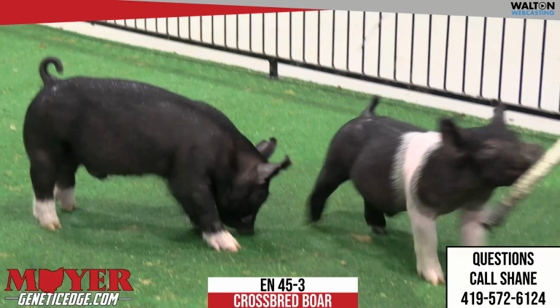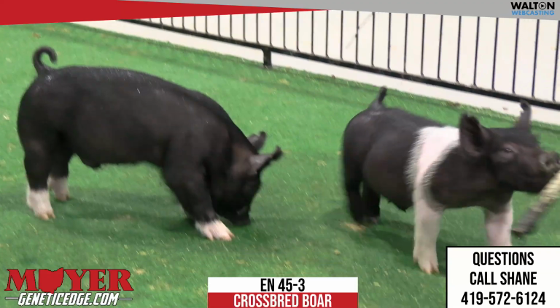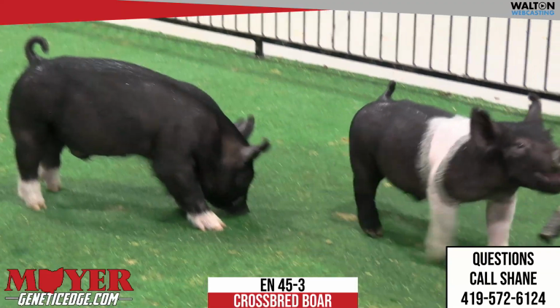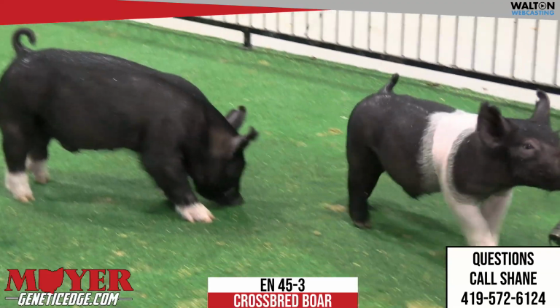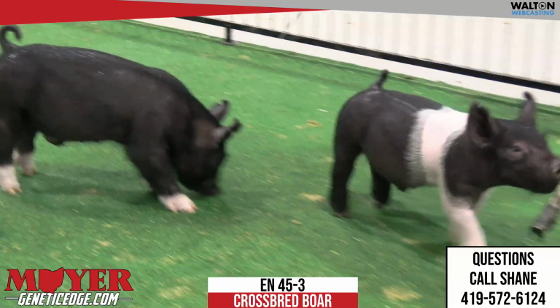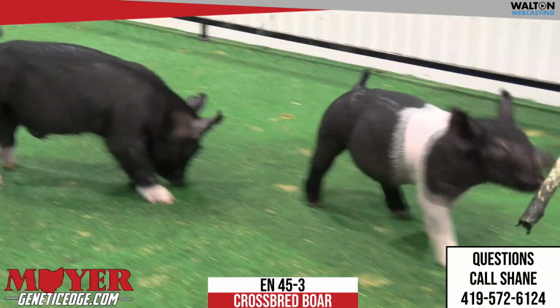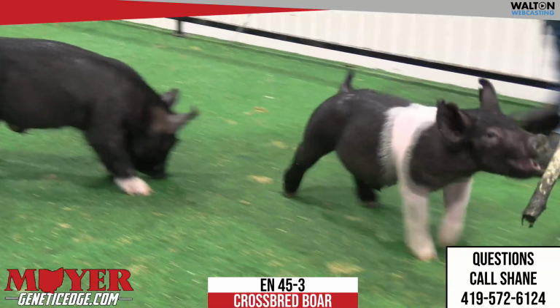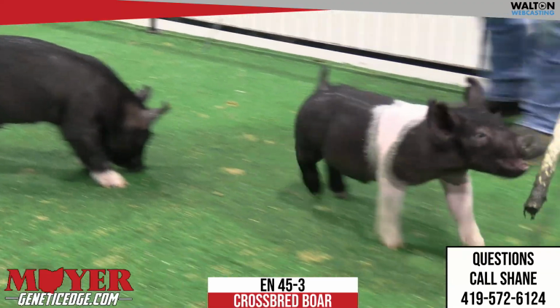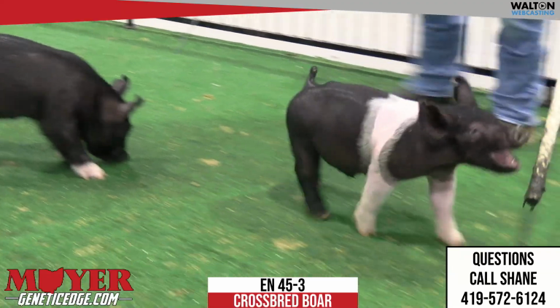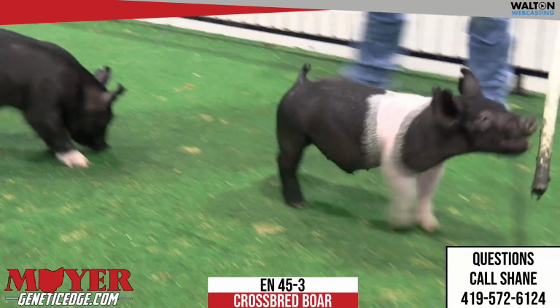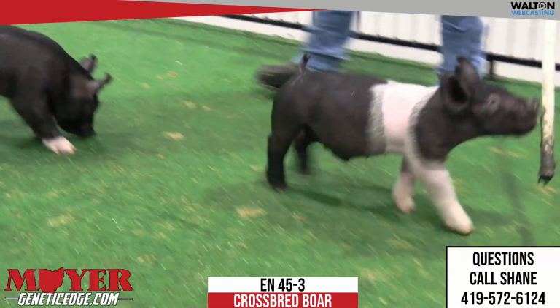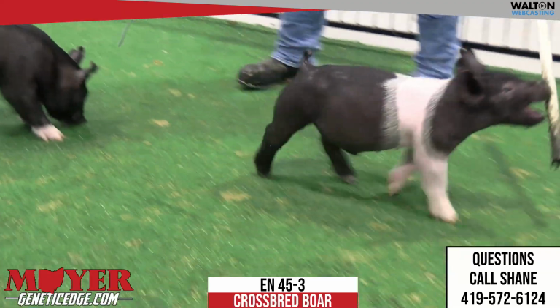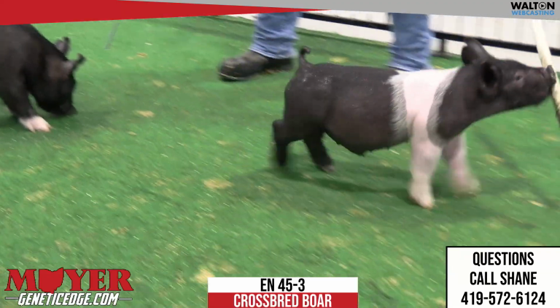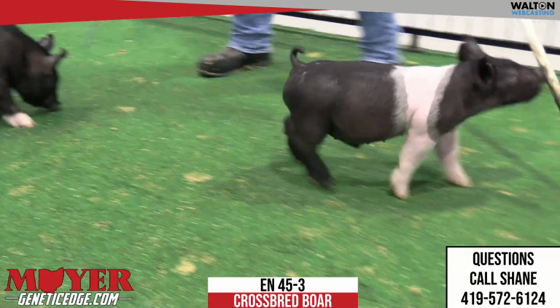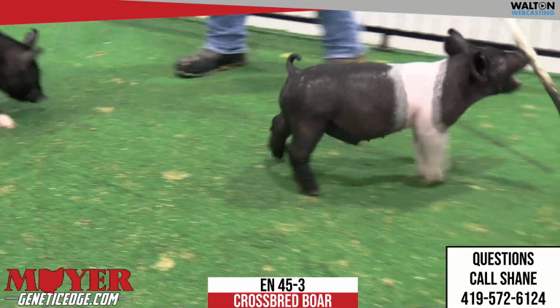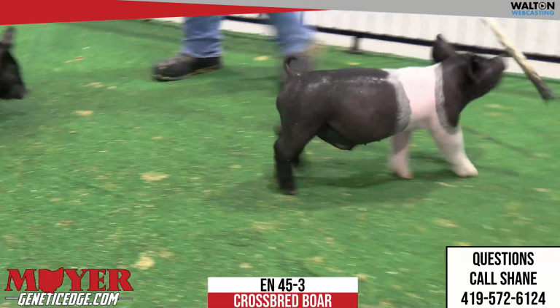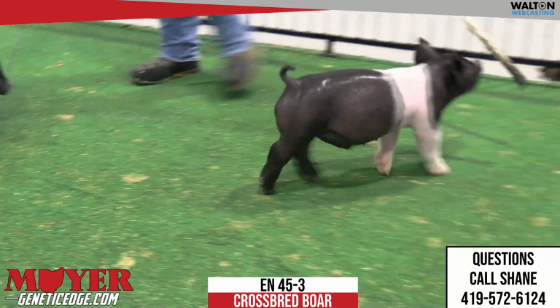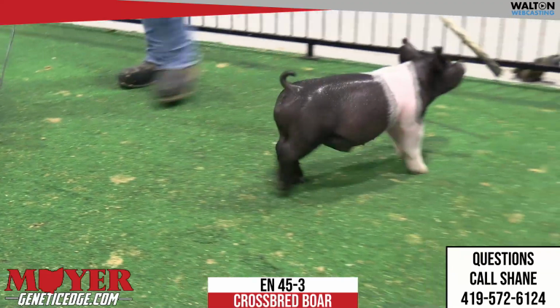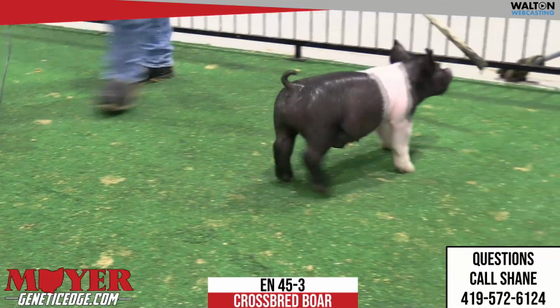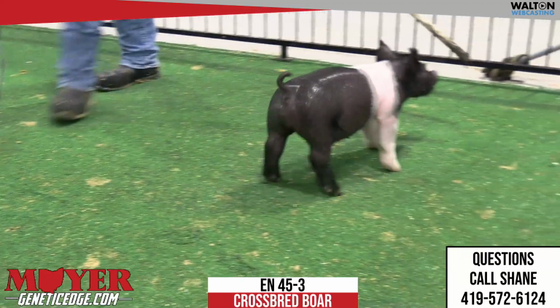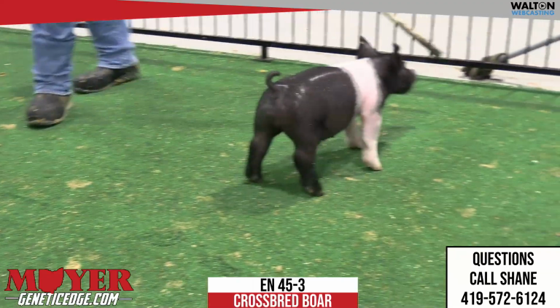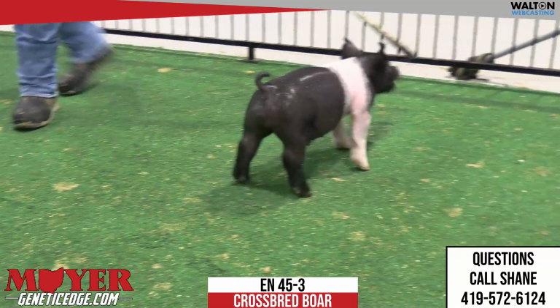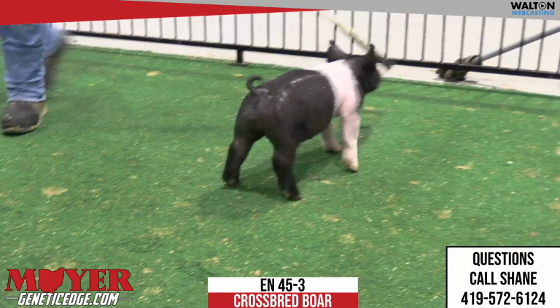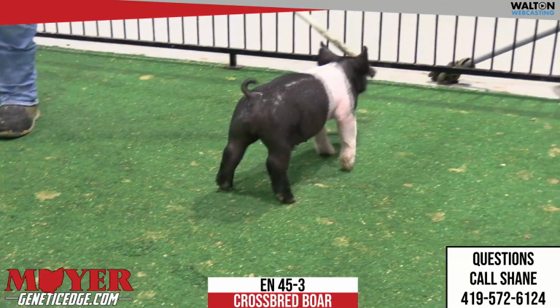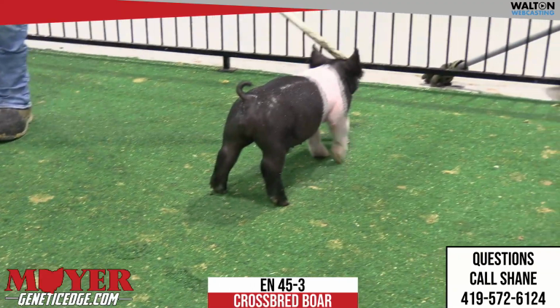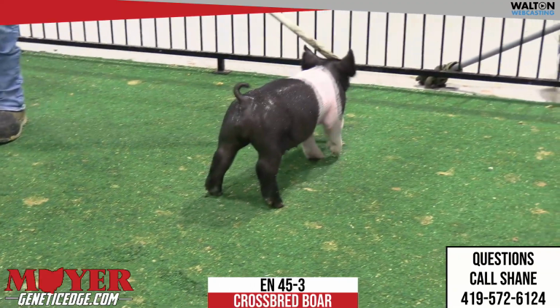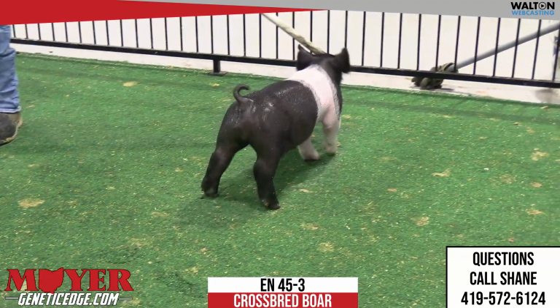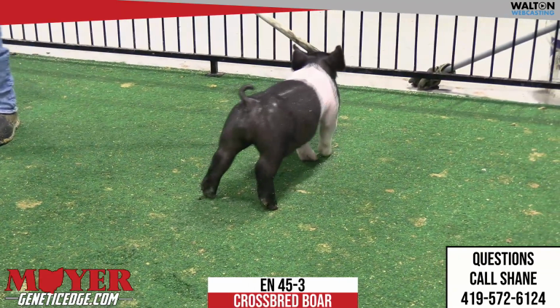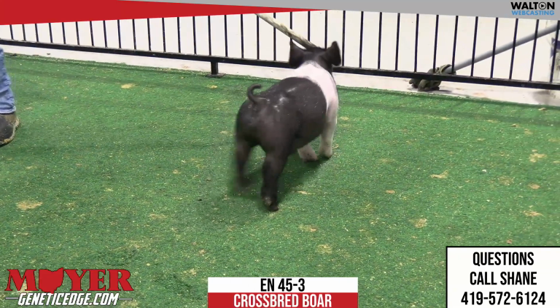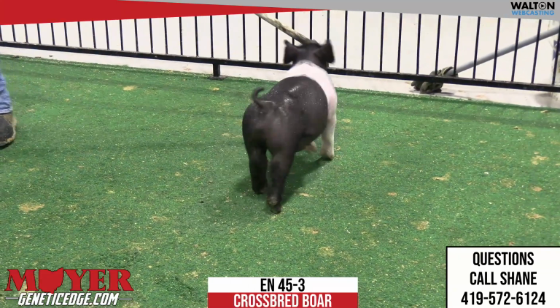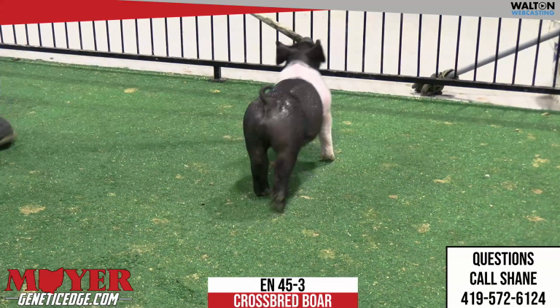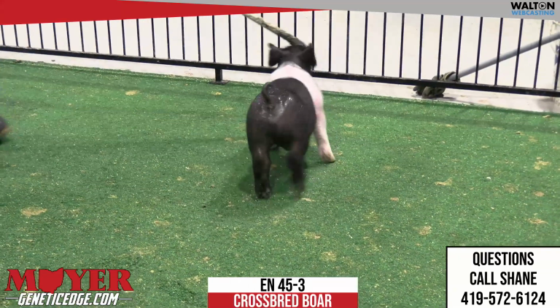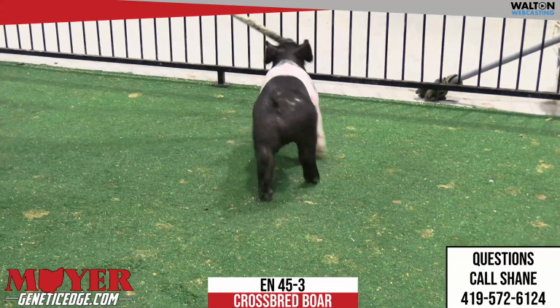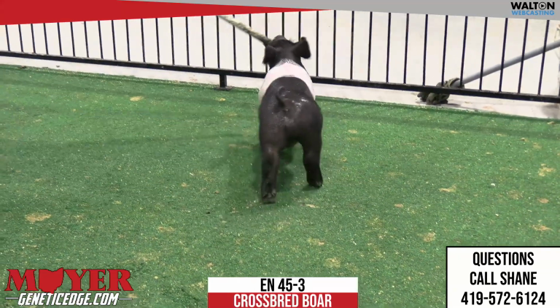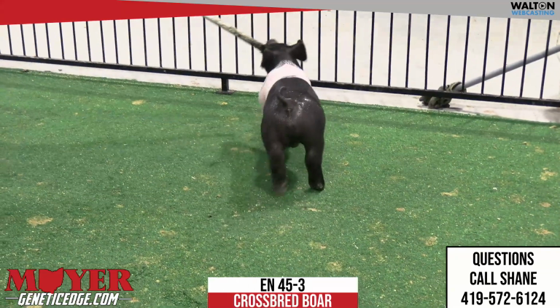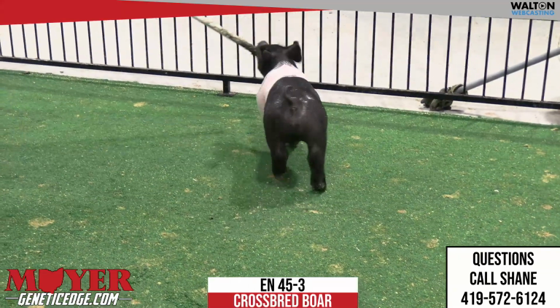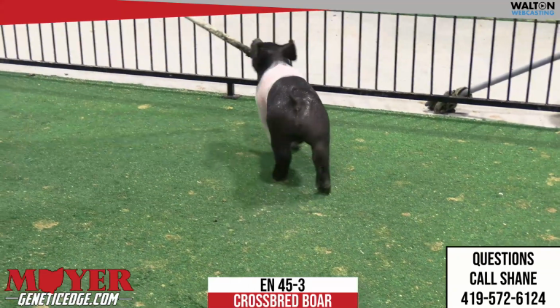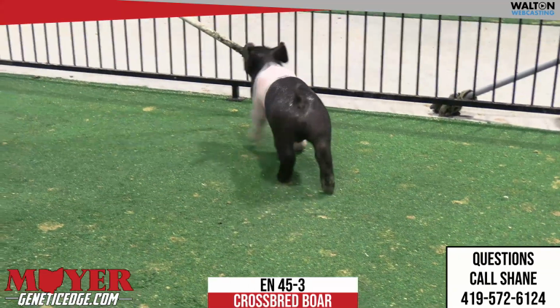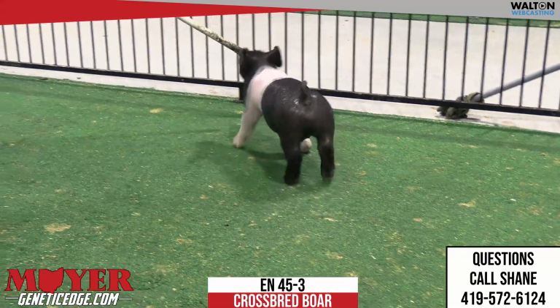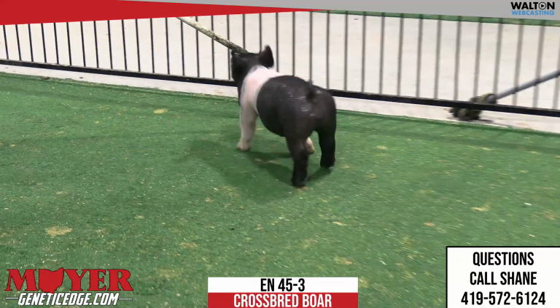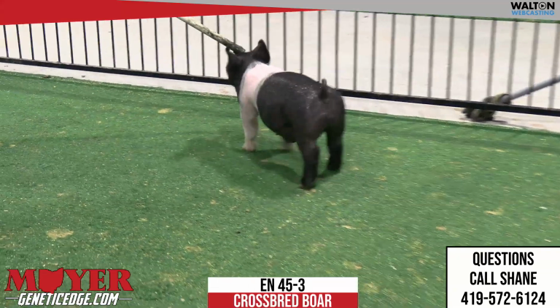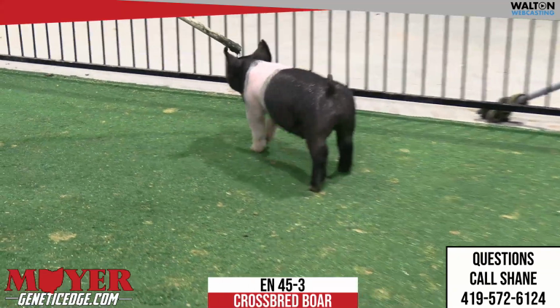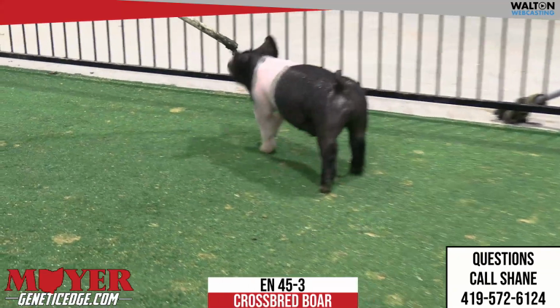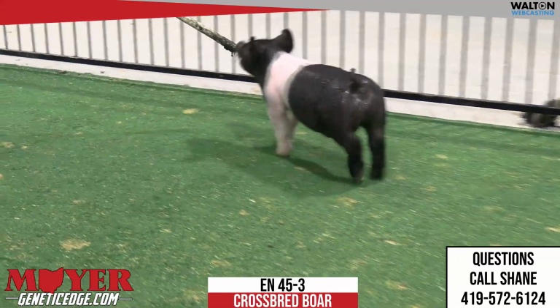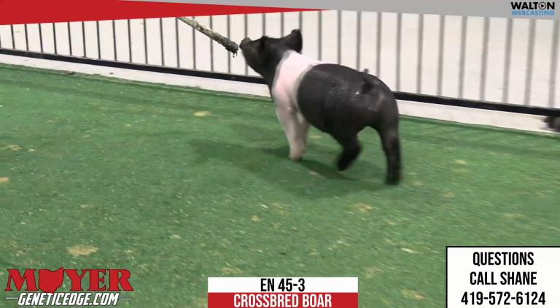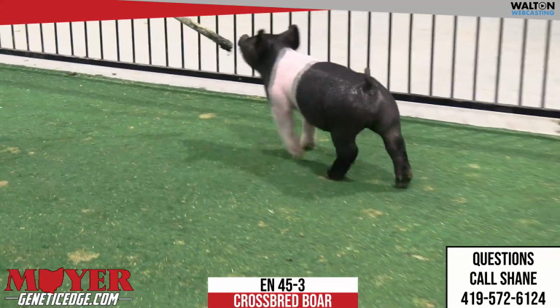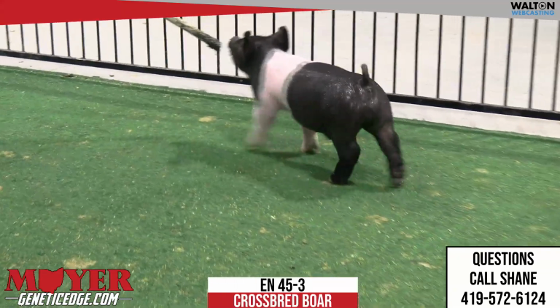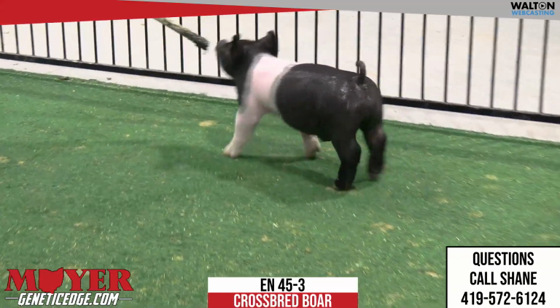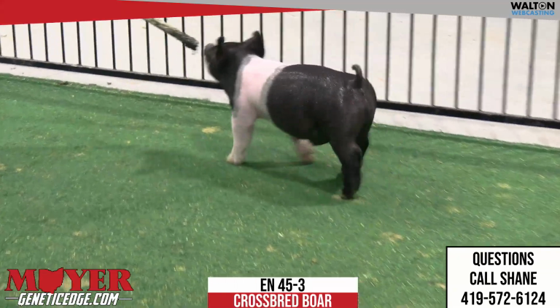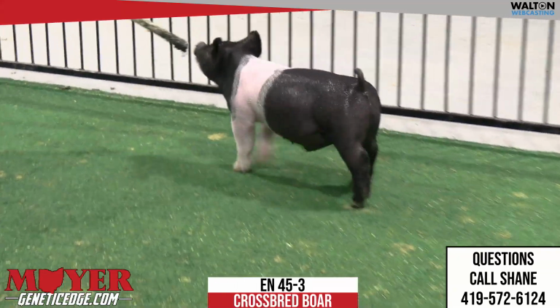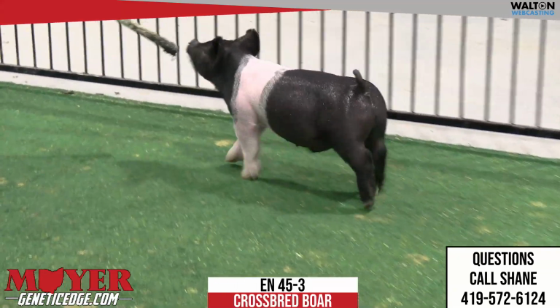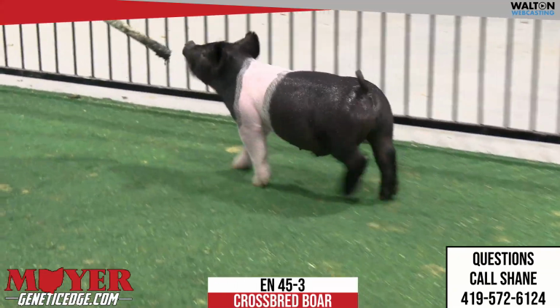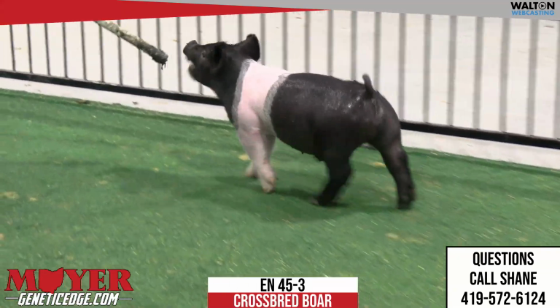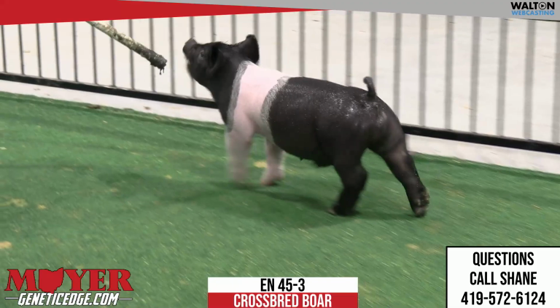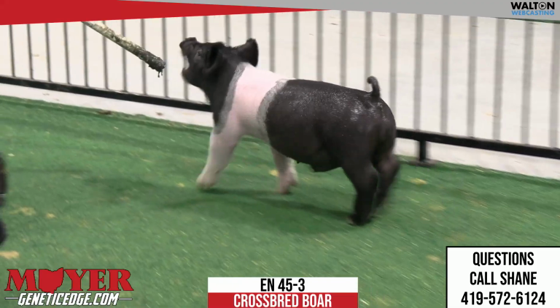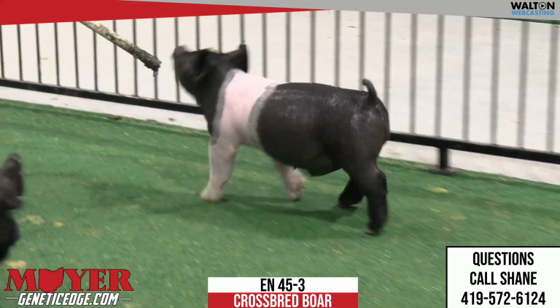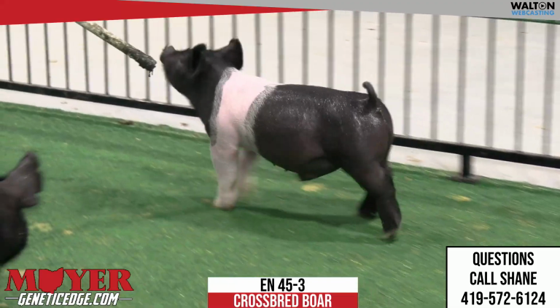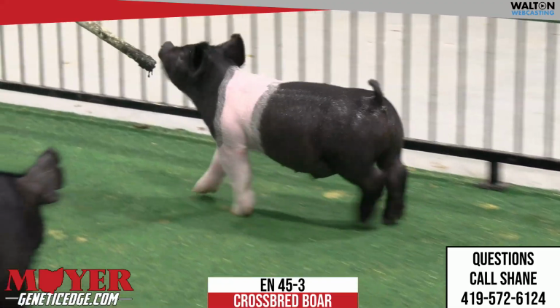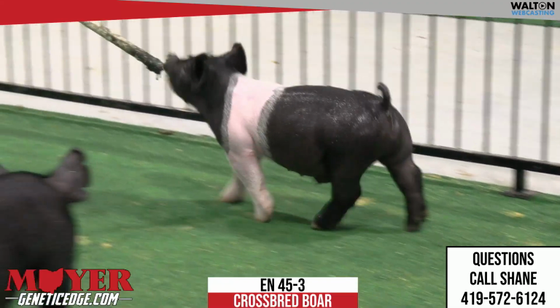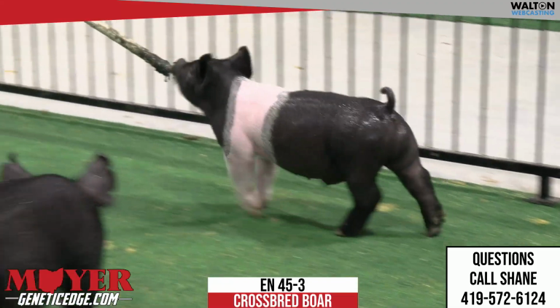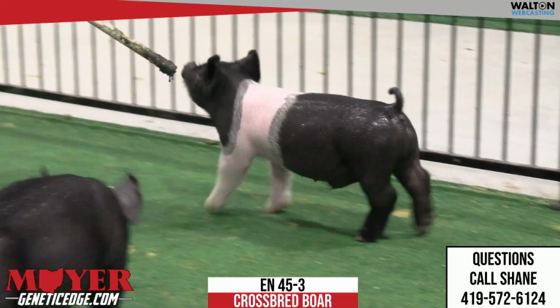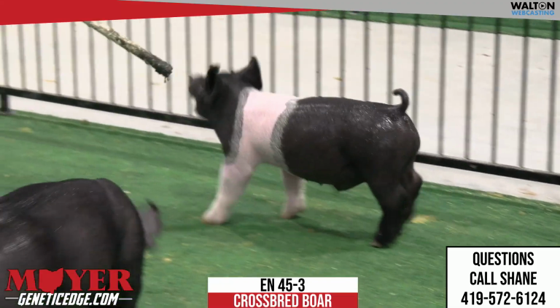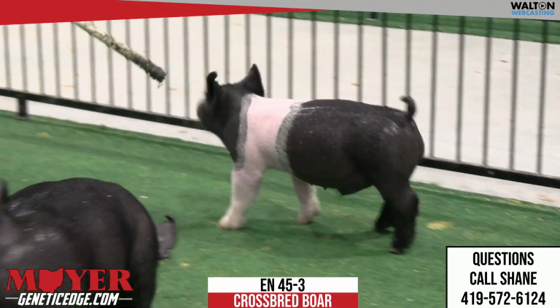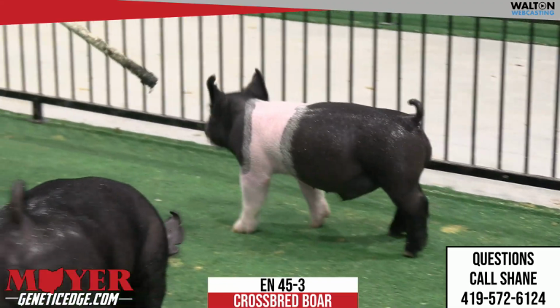Here it is — live, real, and right. It's instant, right here. 45-3, Breath Taker boar.